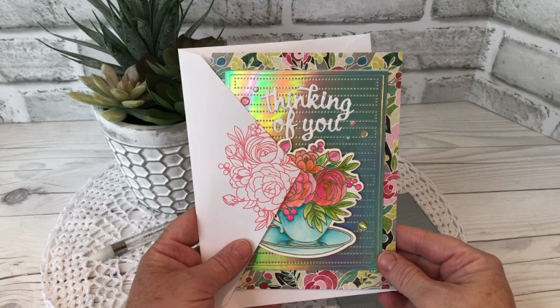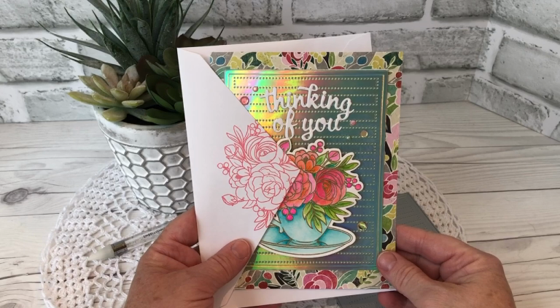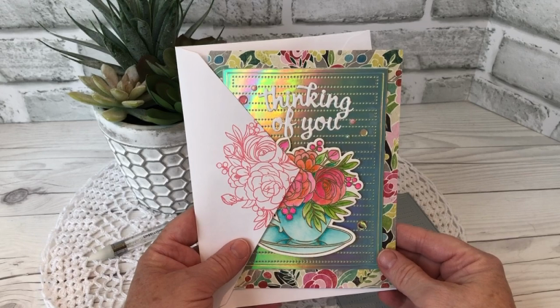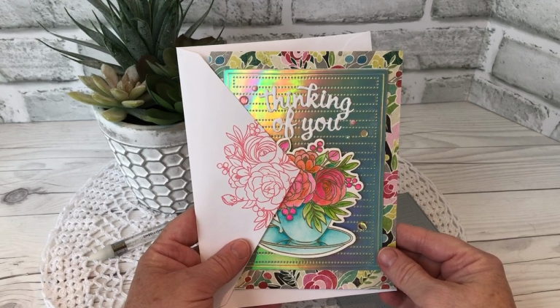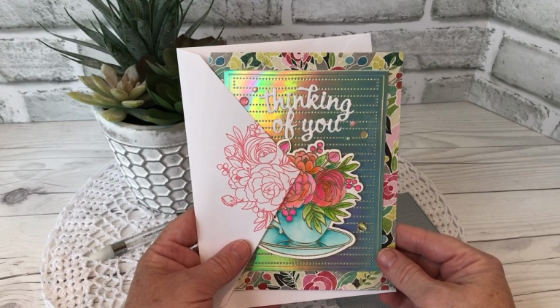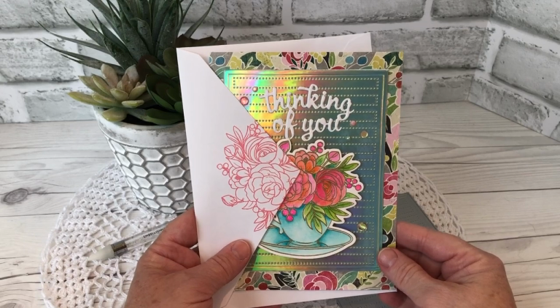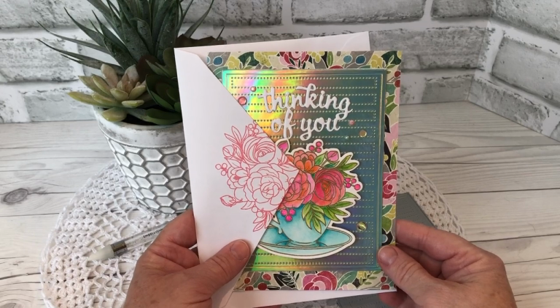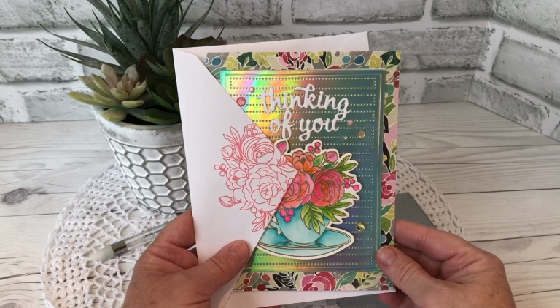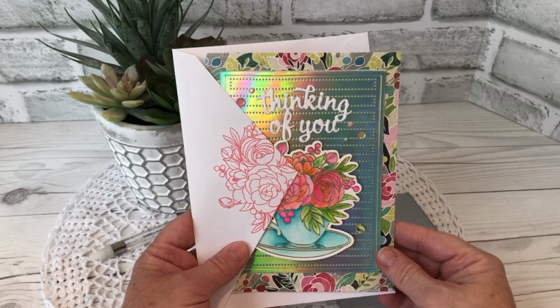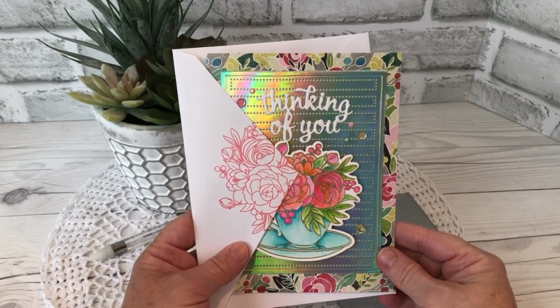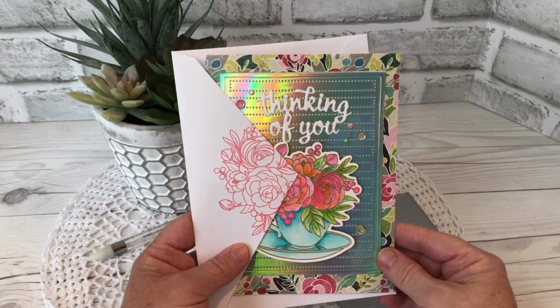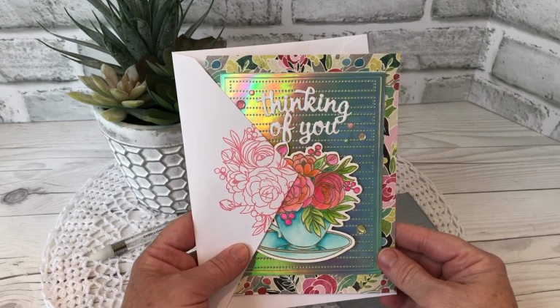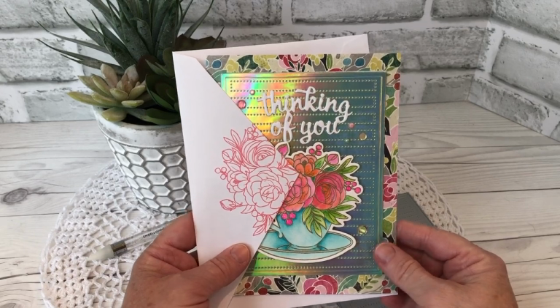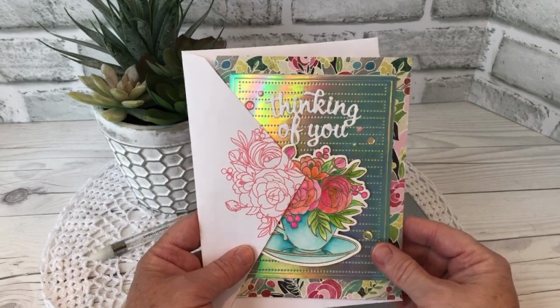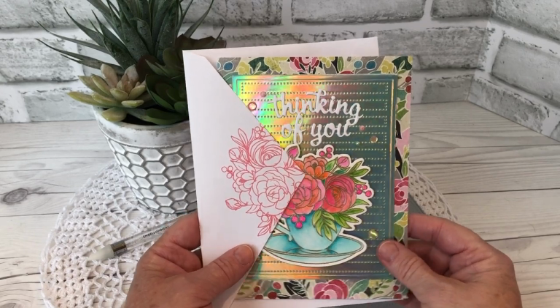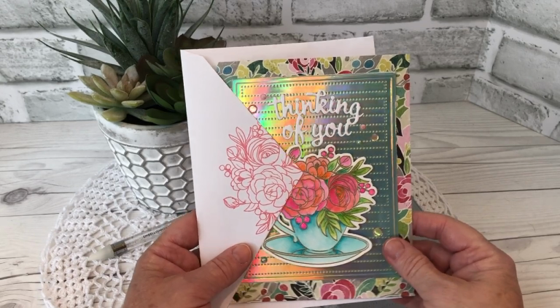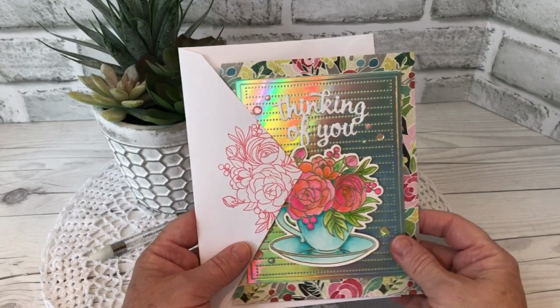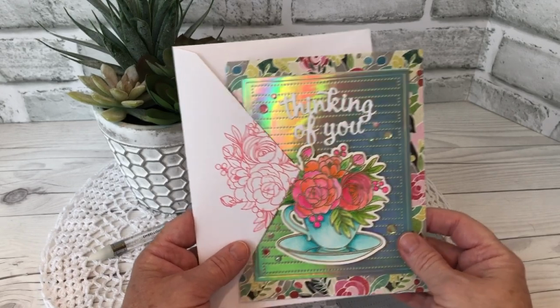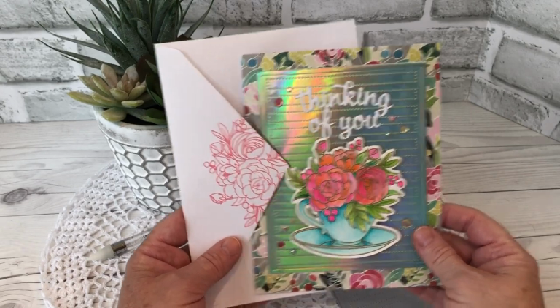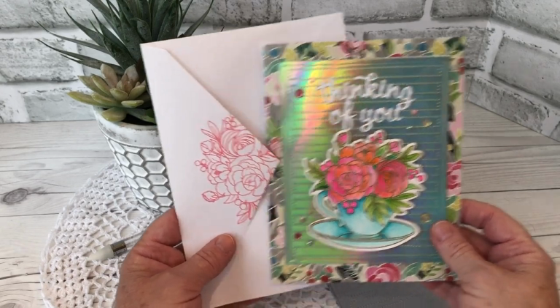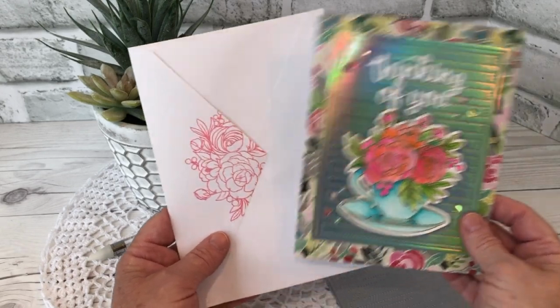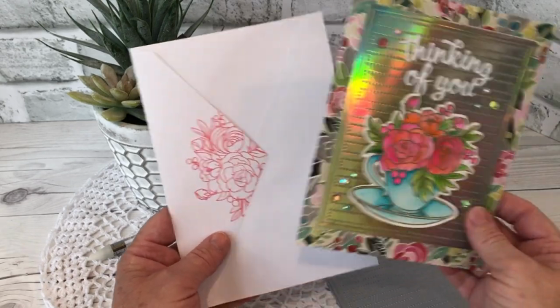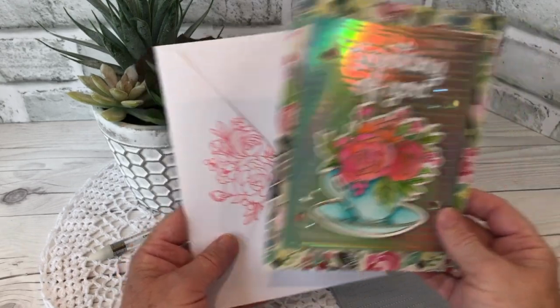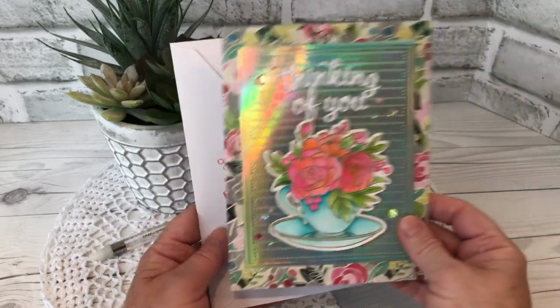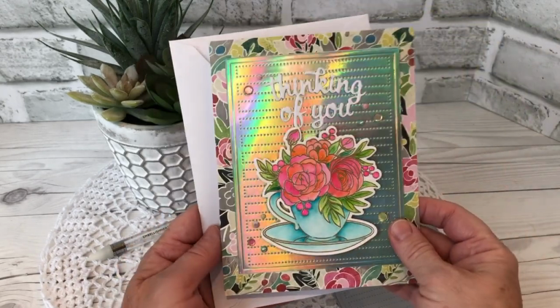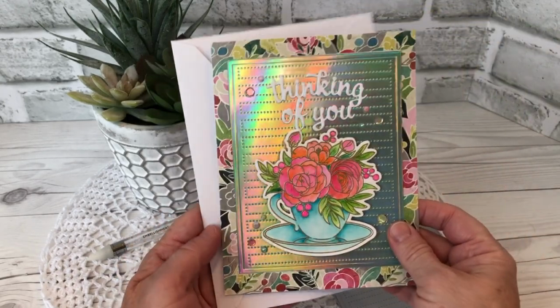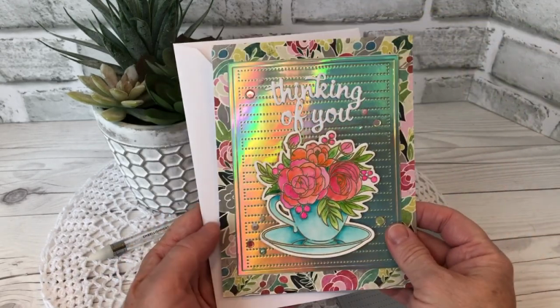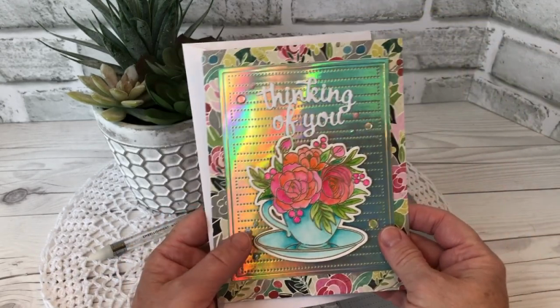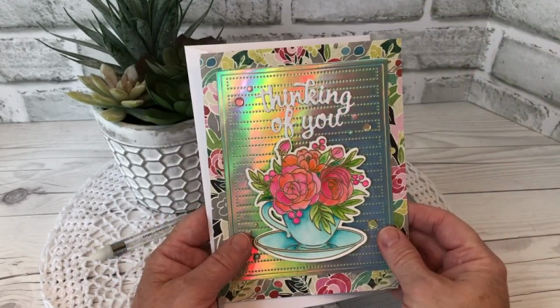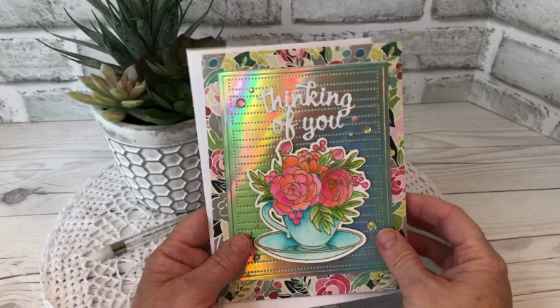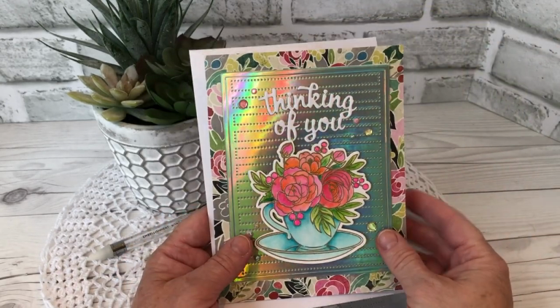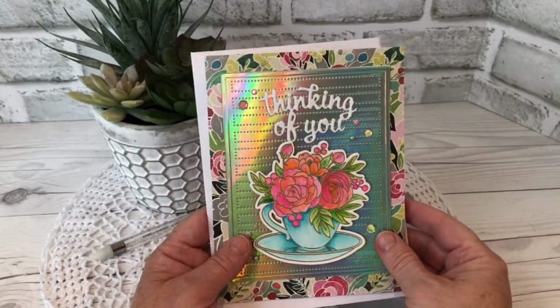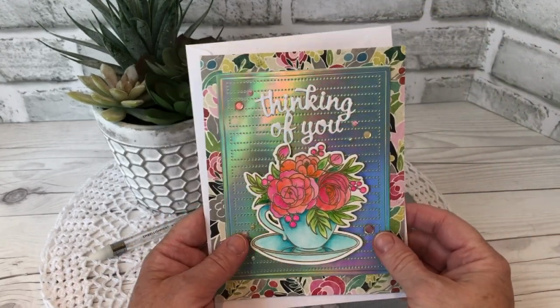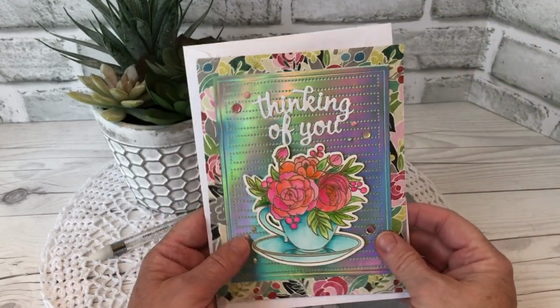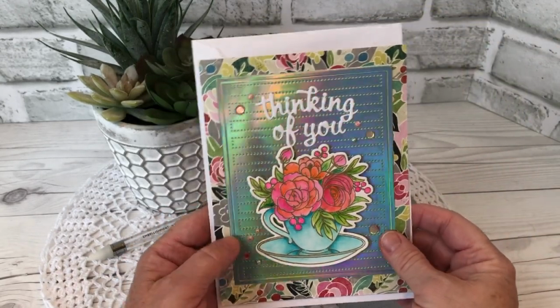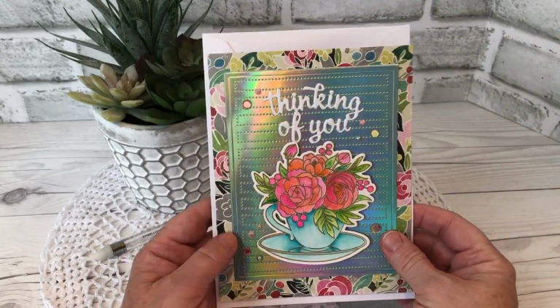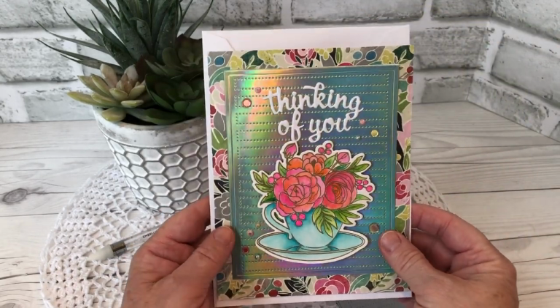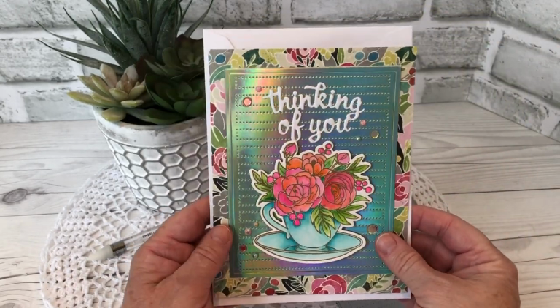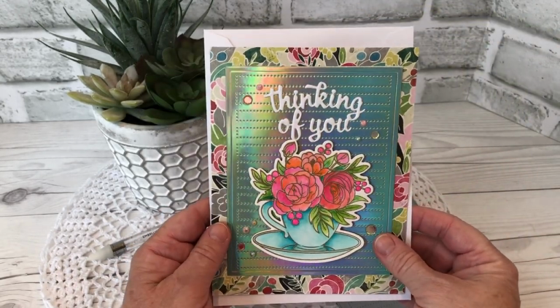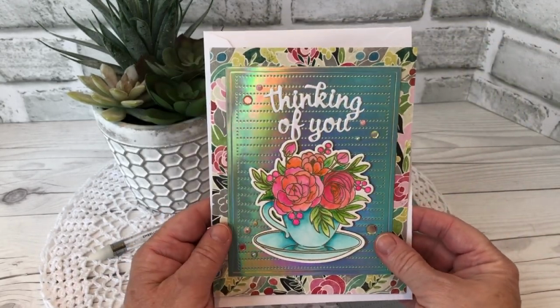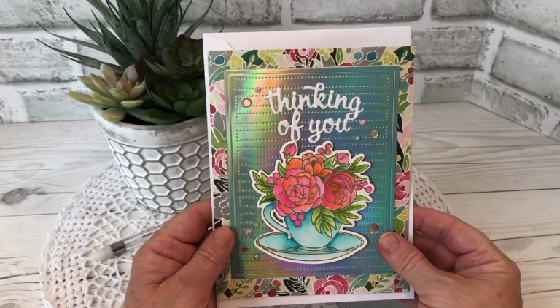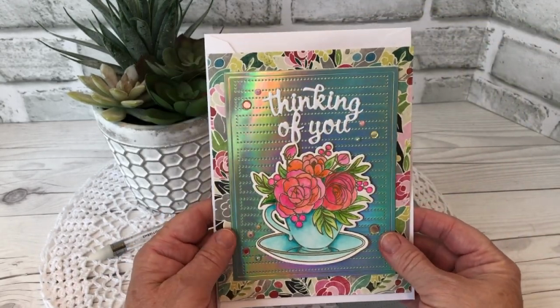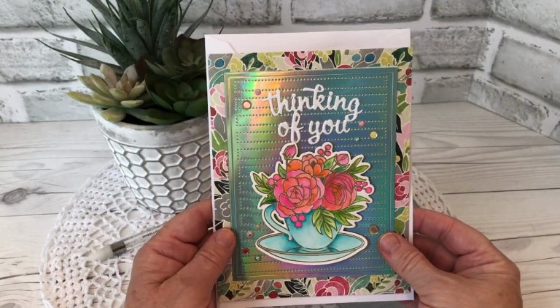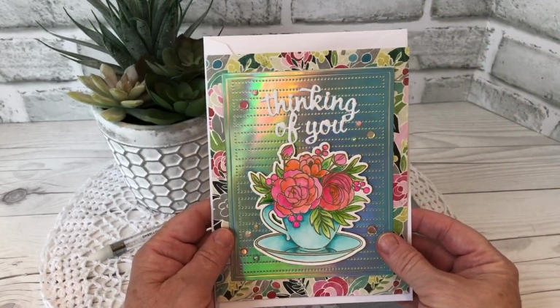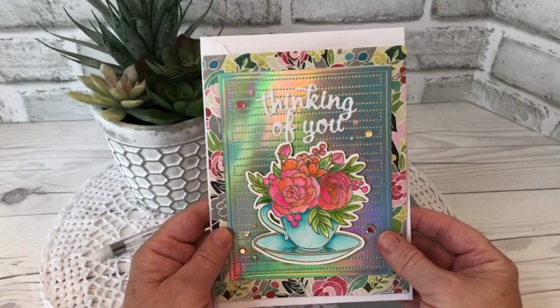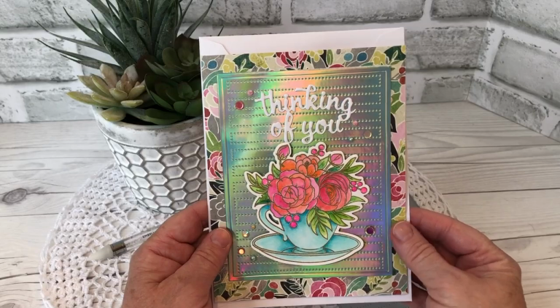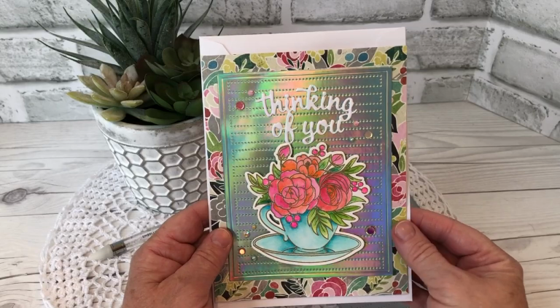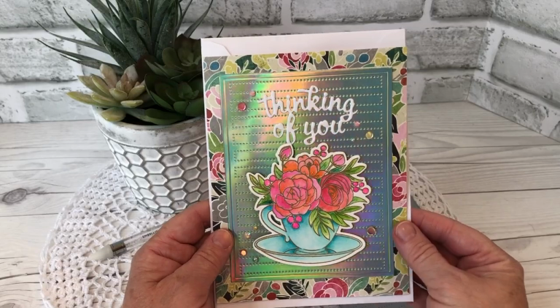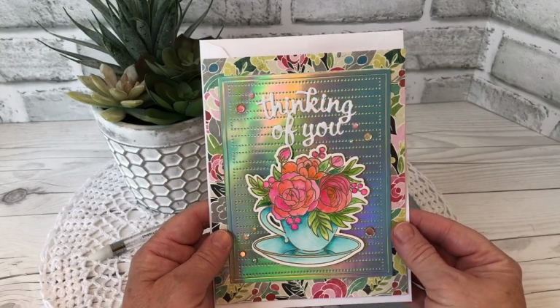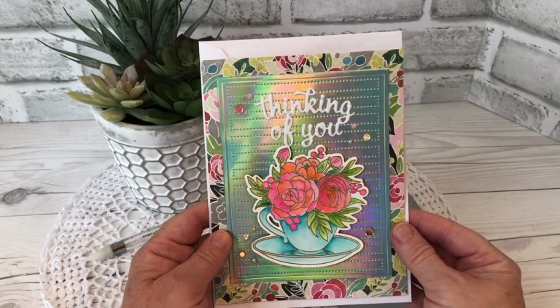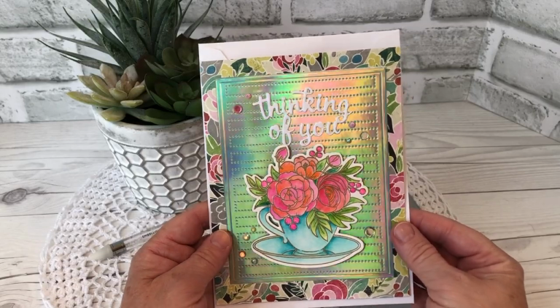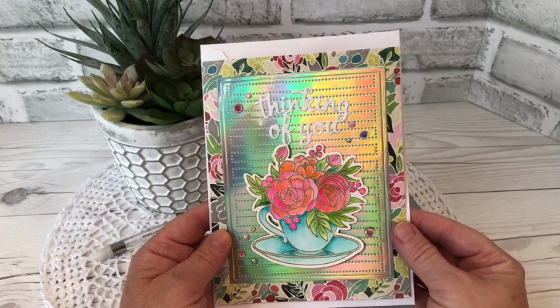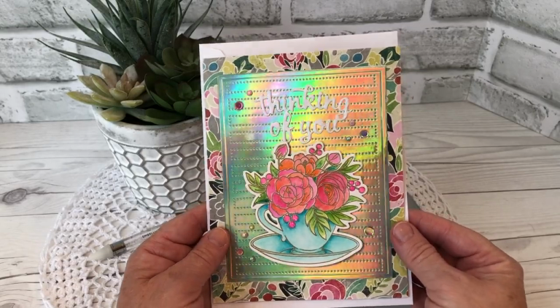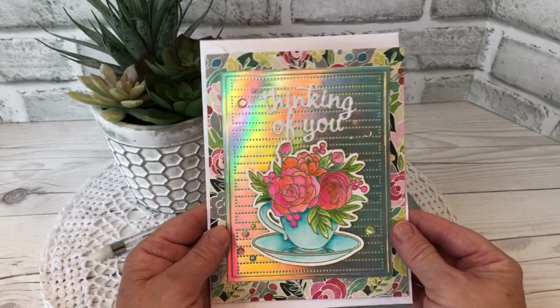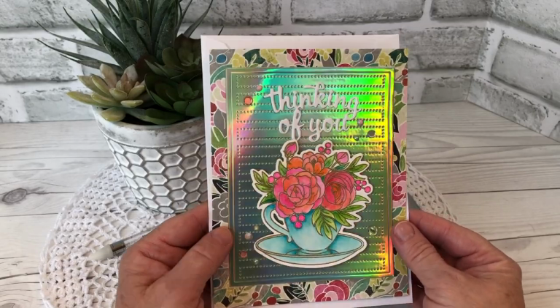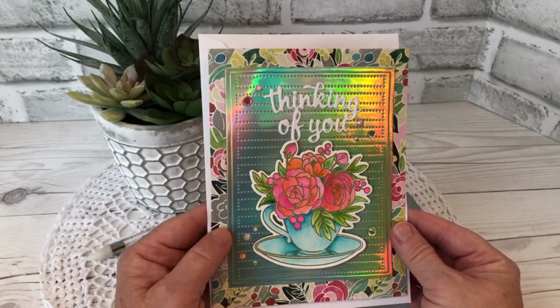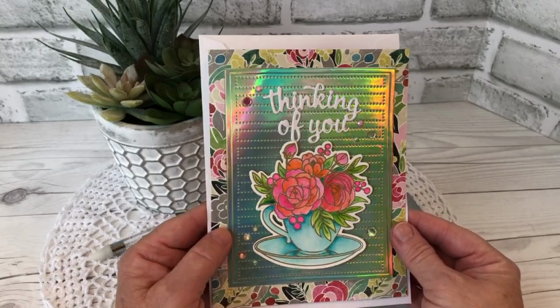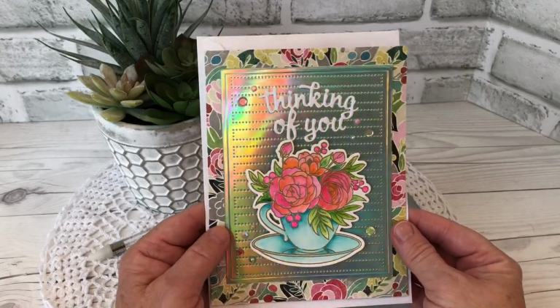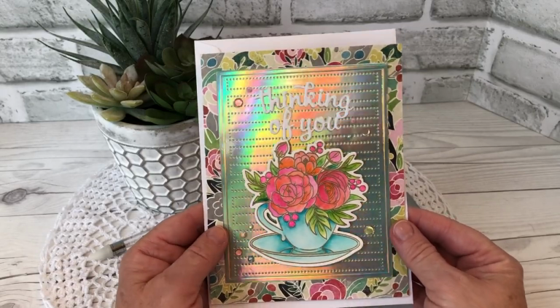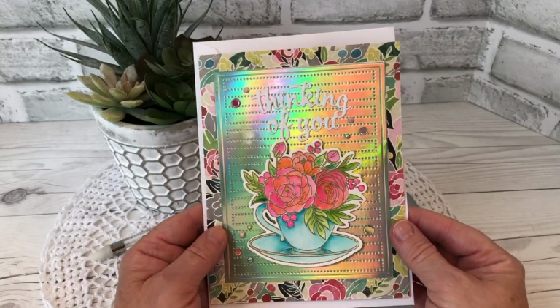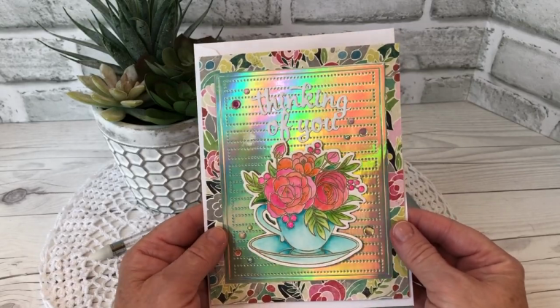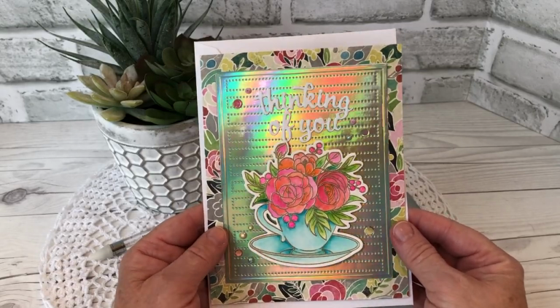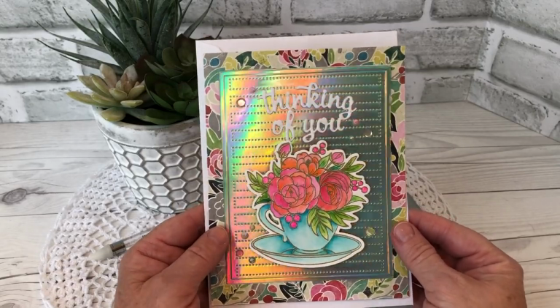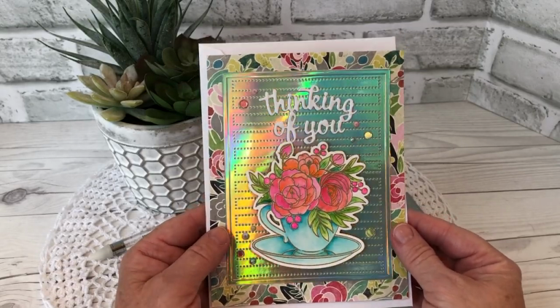Hello my crafty friends. Today I'm sharing a pop-up card made with products from both Karen Burniston and Studio Katya.